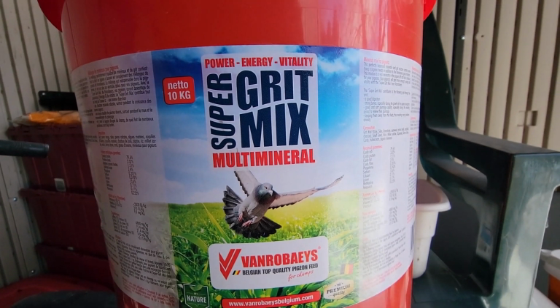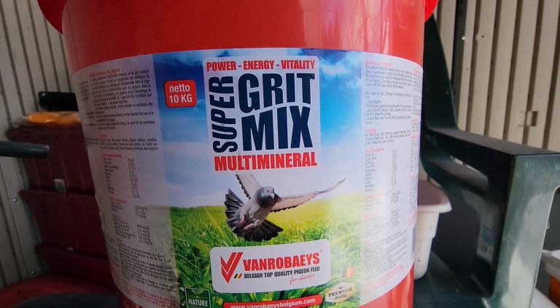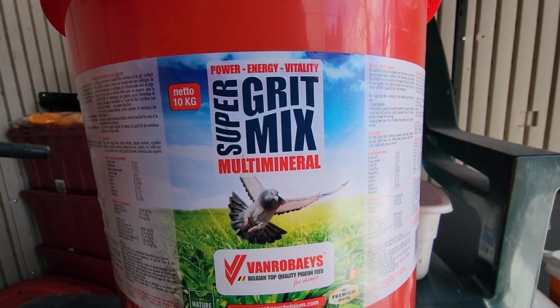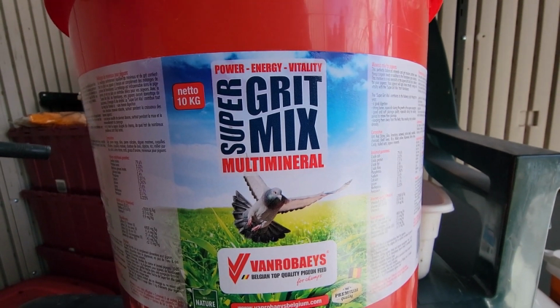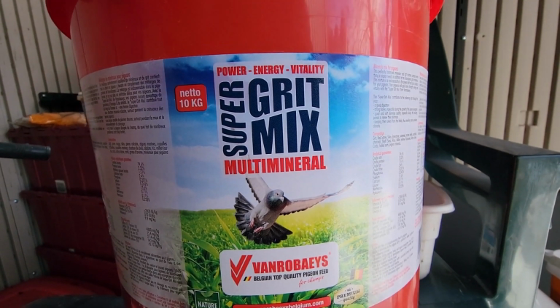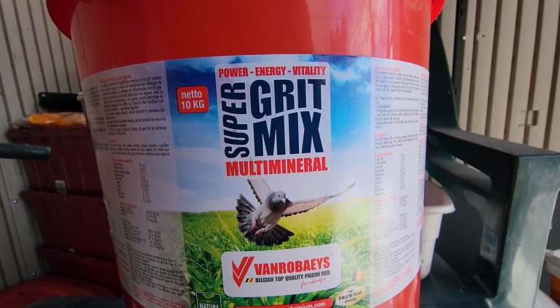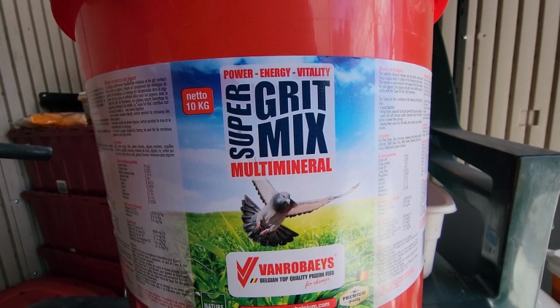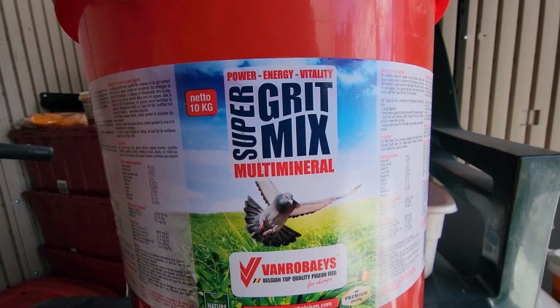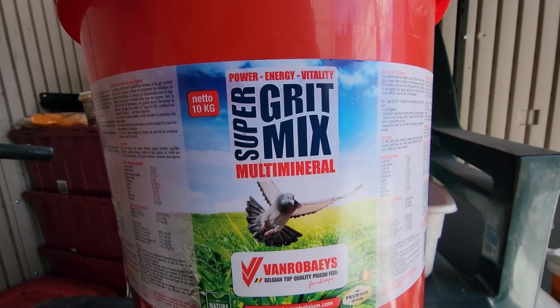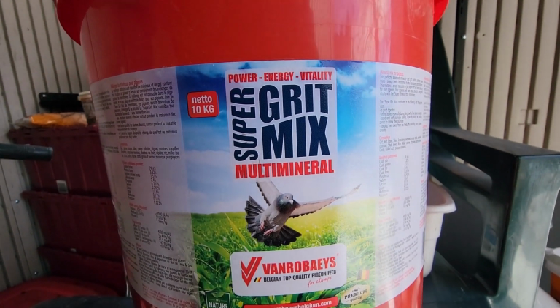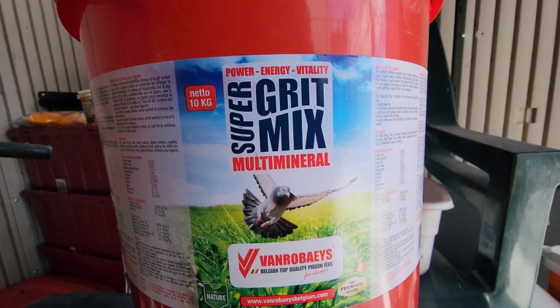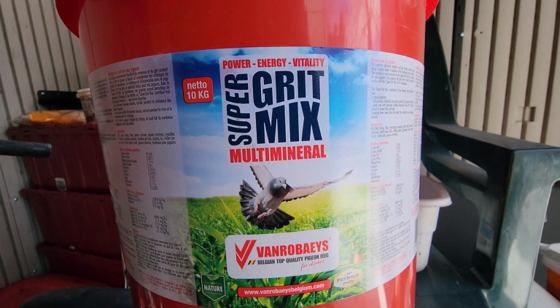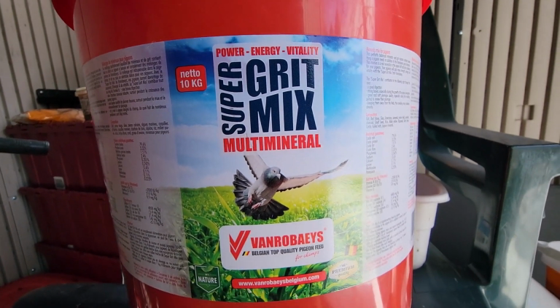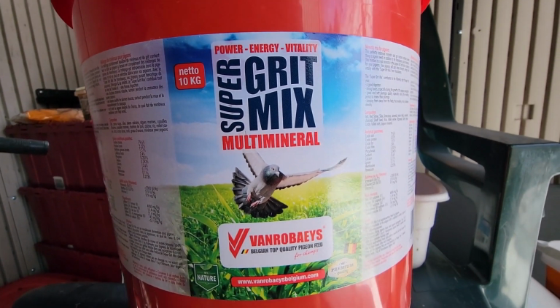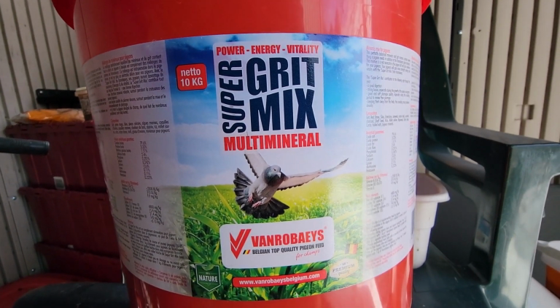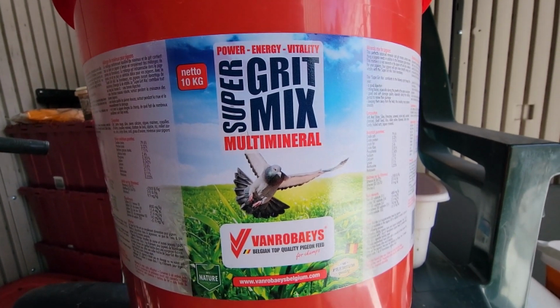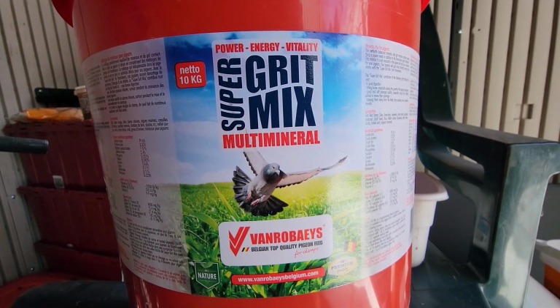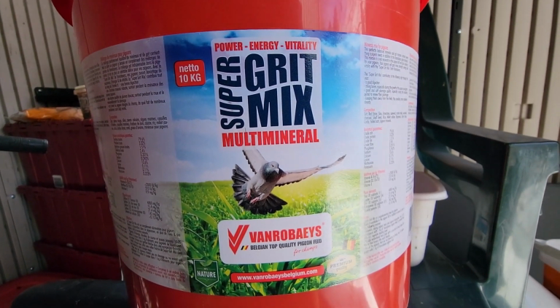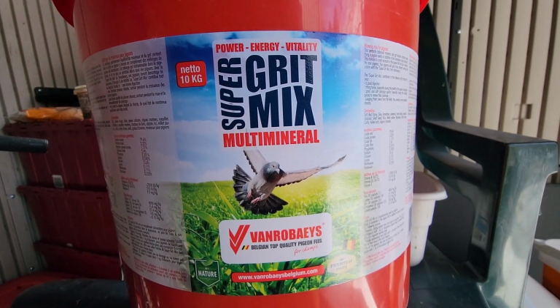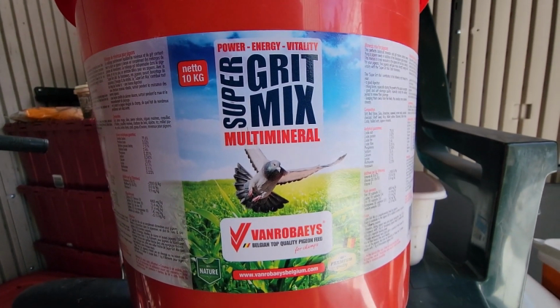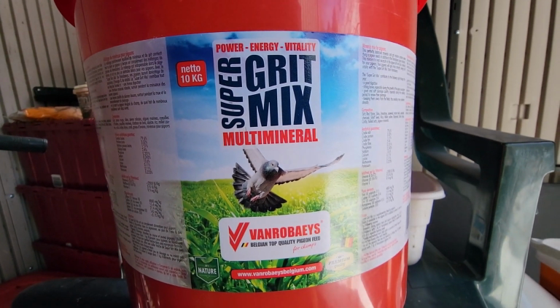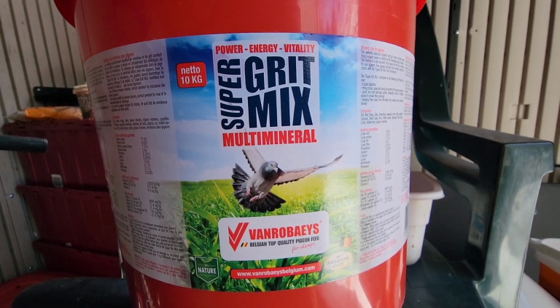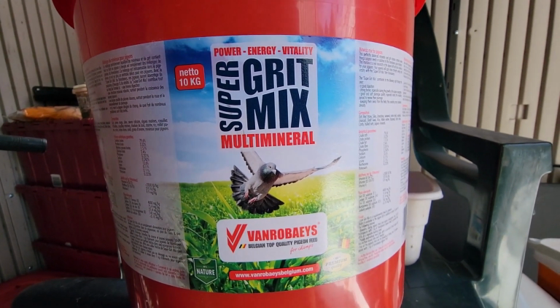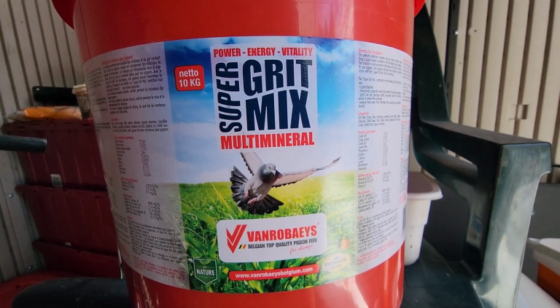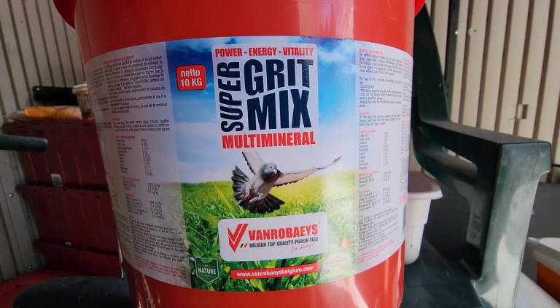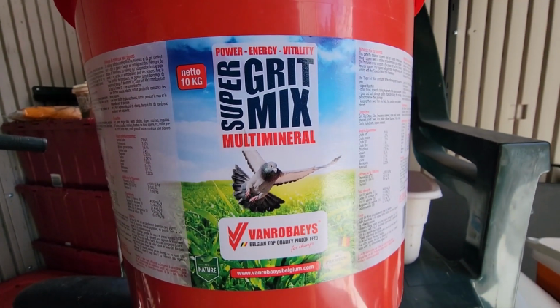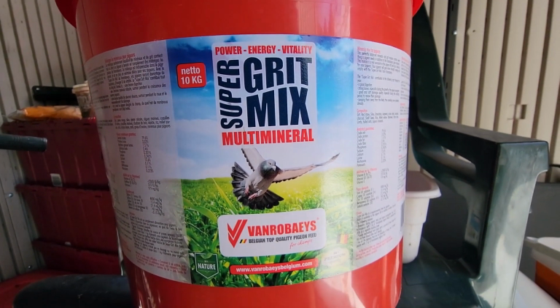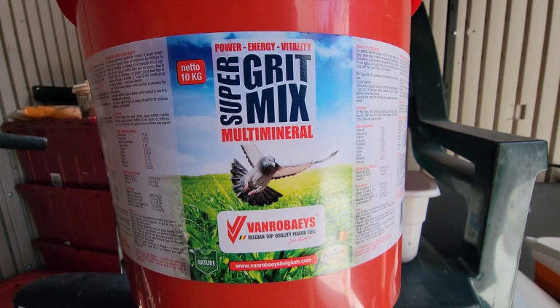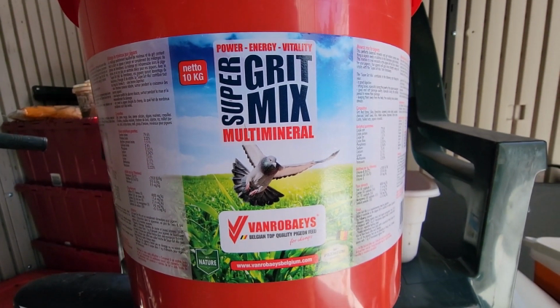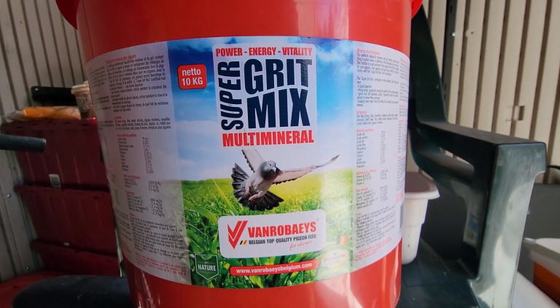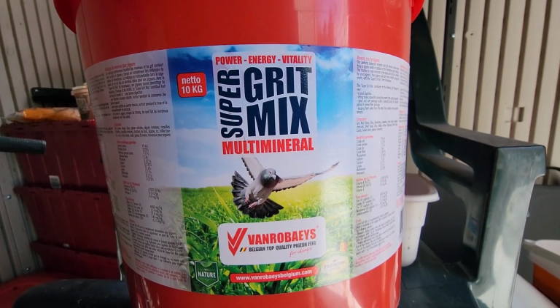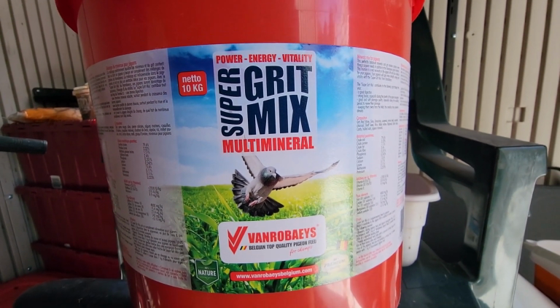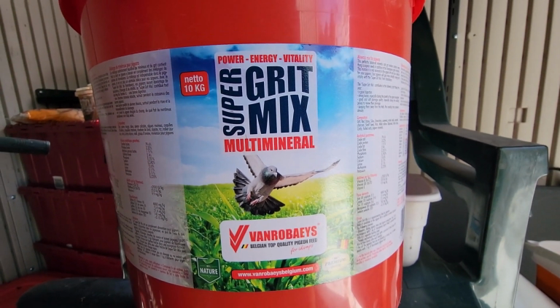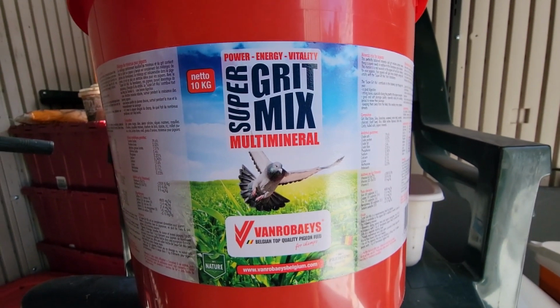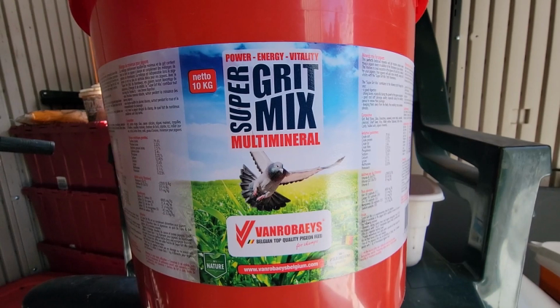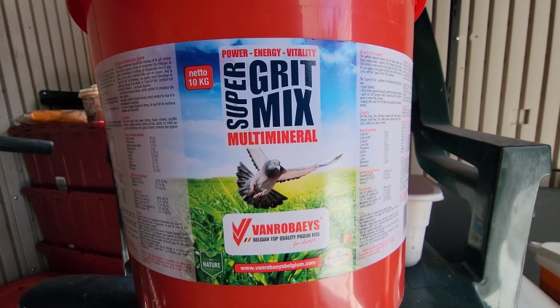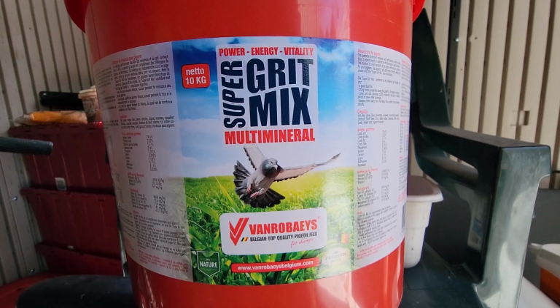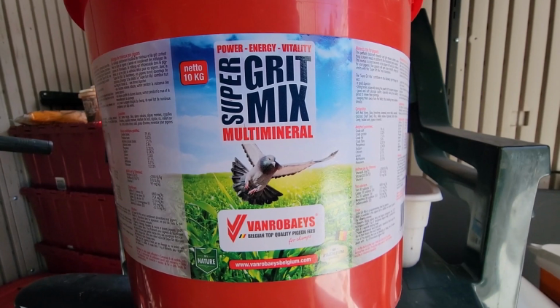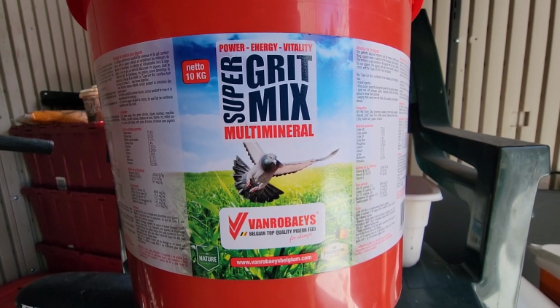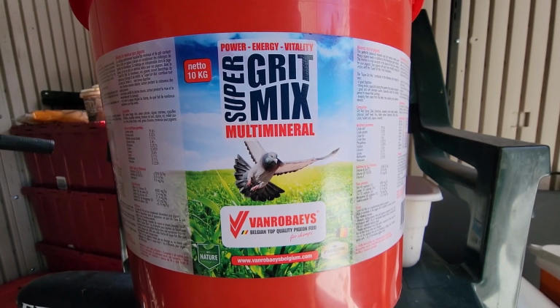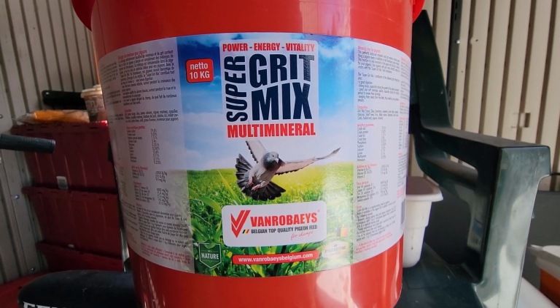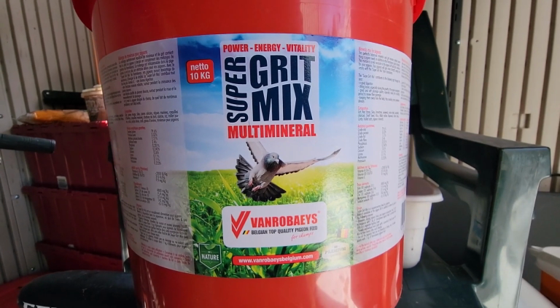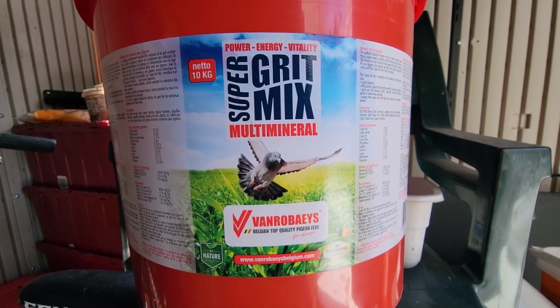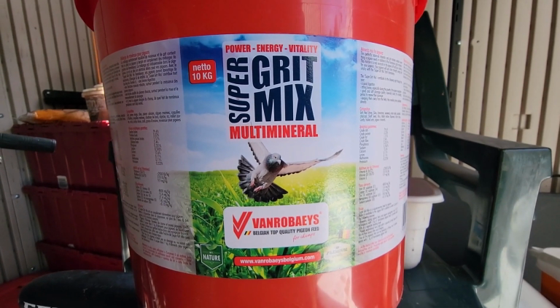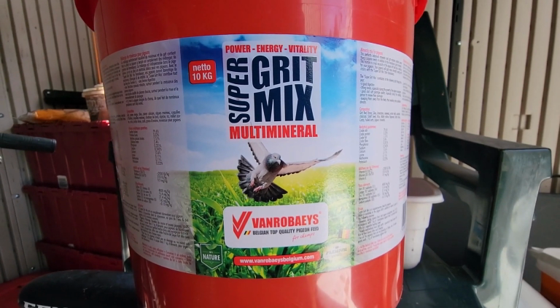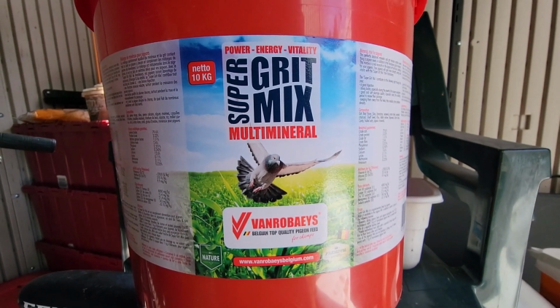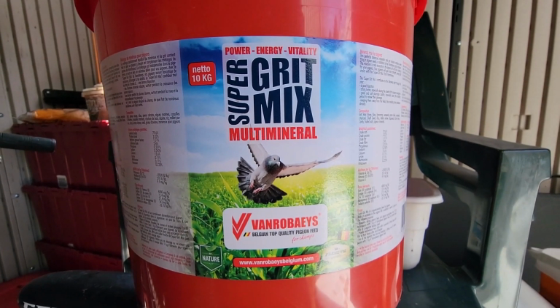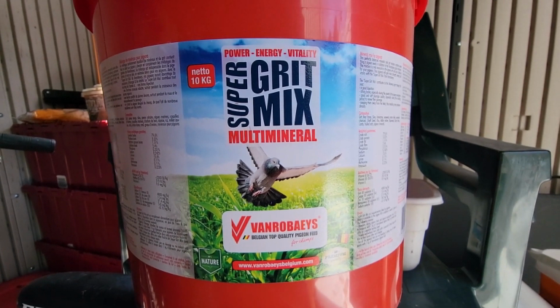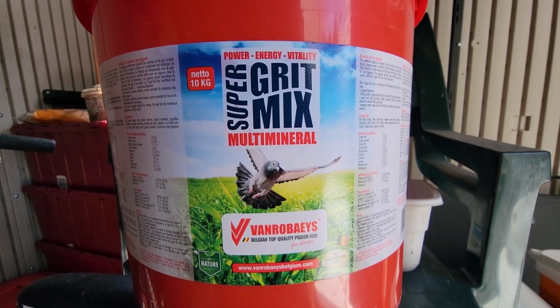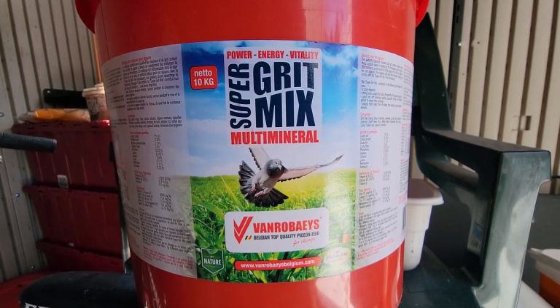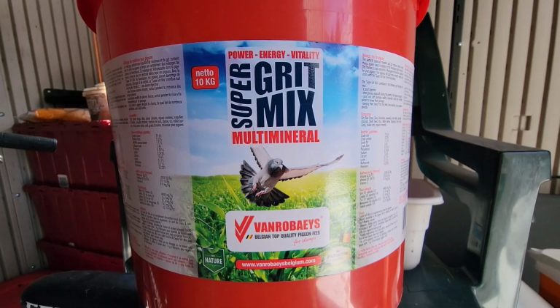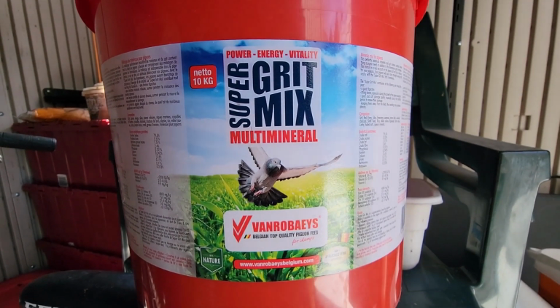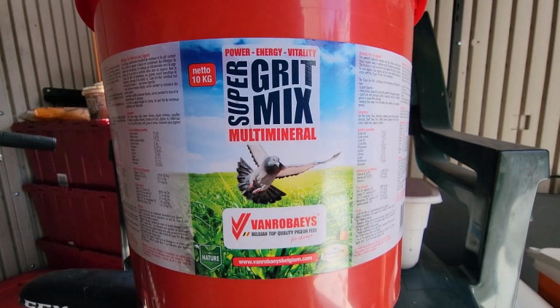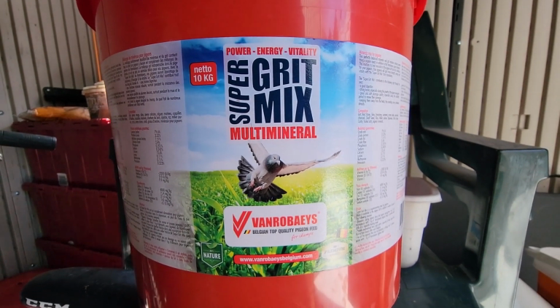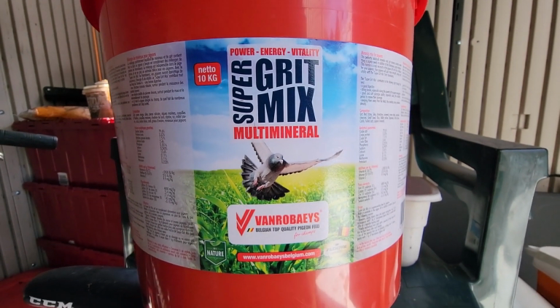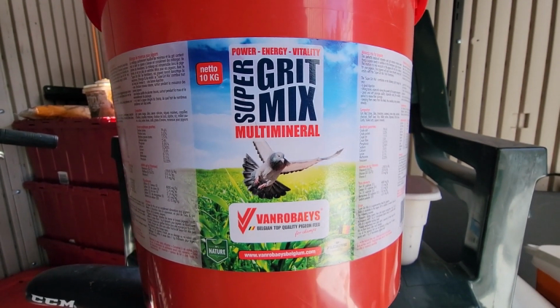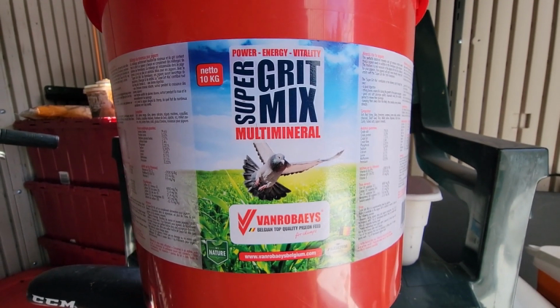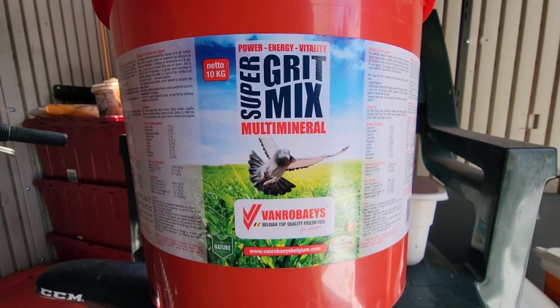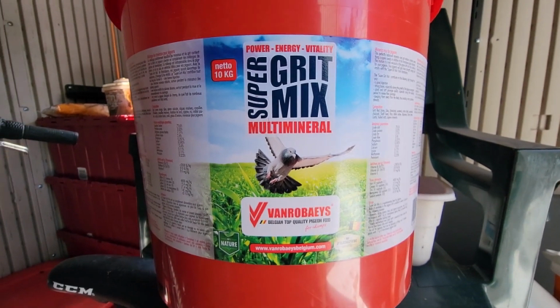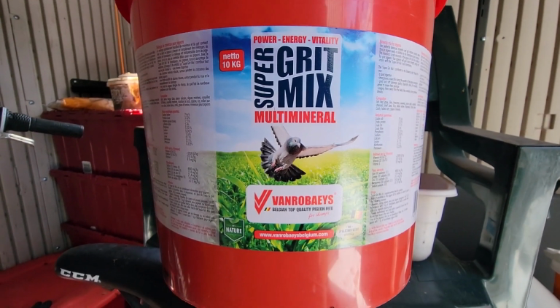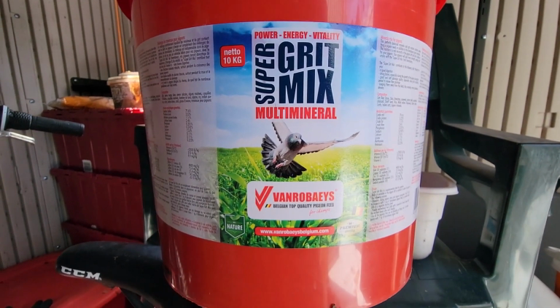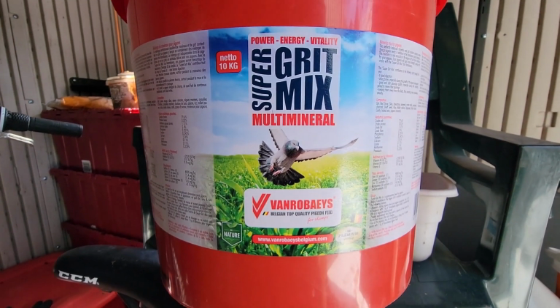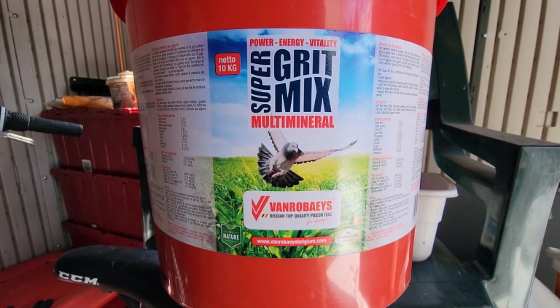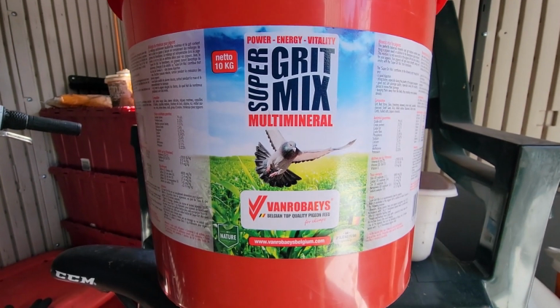If the birds are not eating grit, what to do? If Kabuter is not eating grit, what should I do?